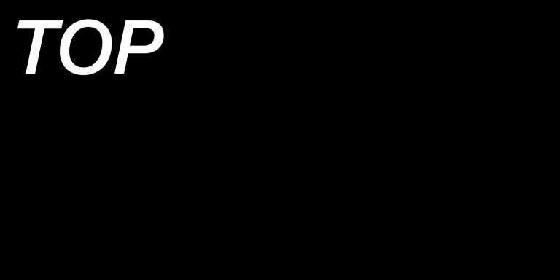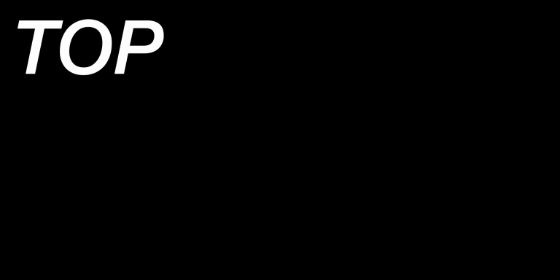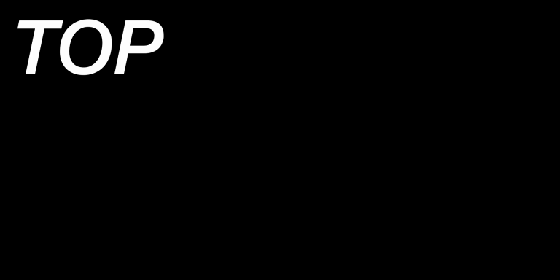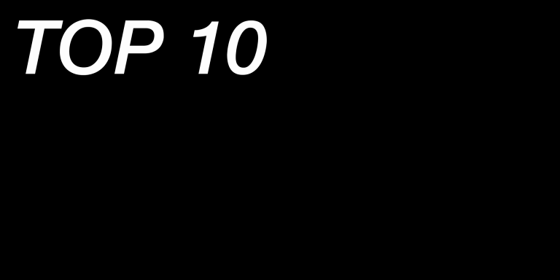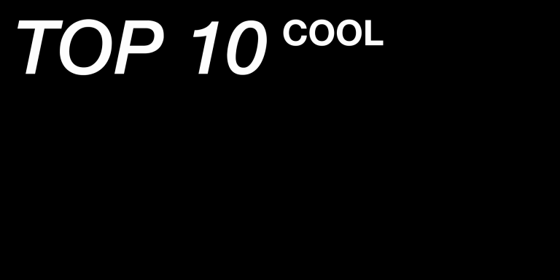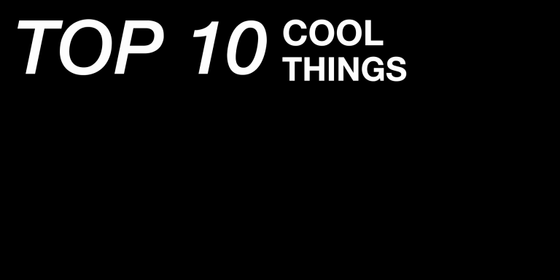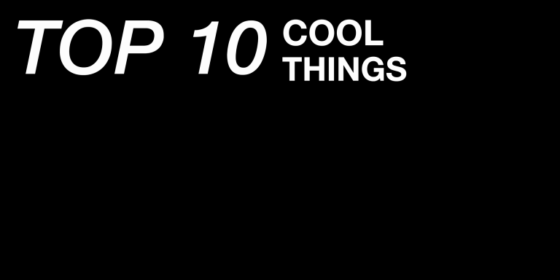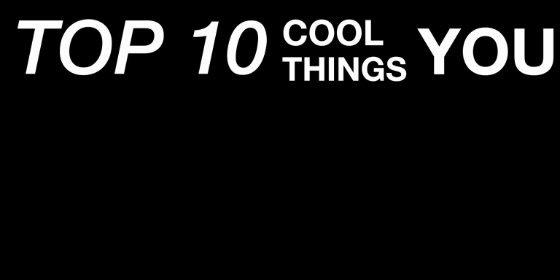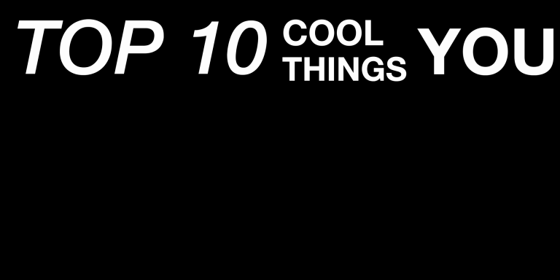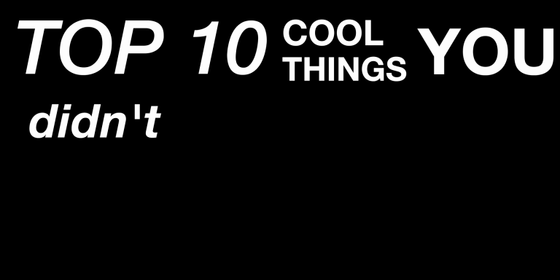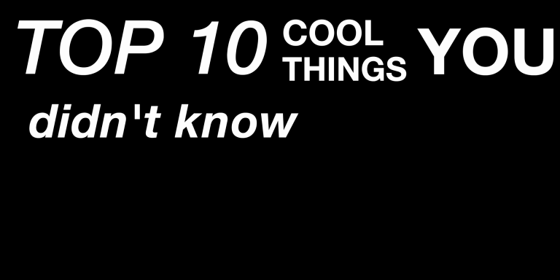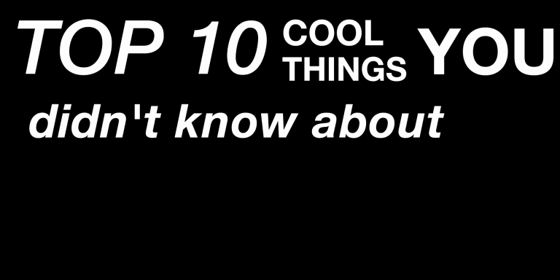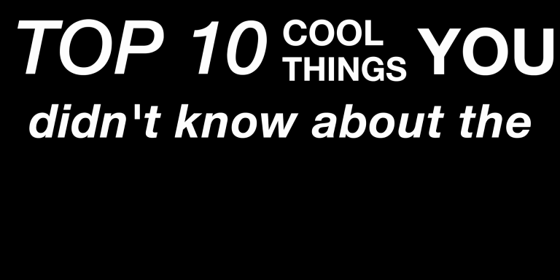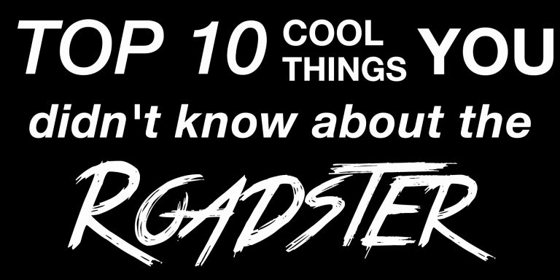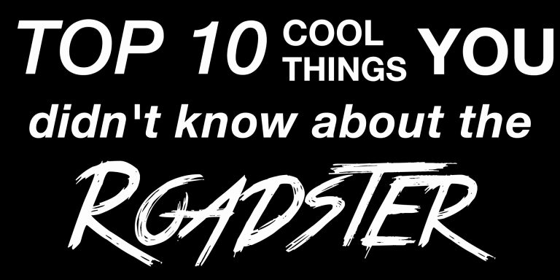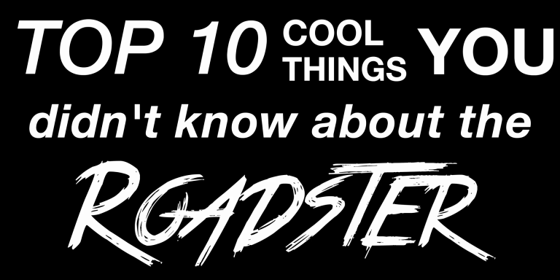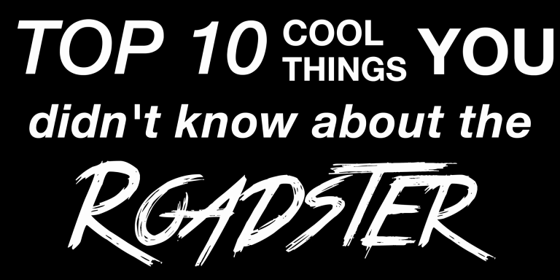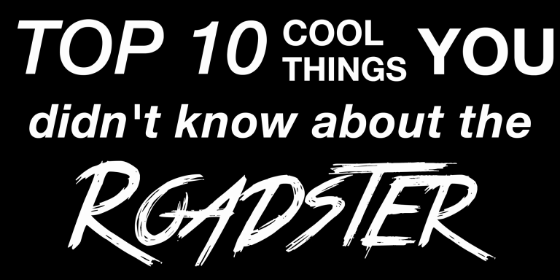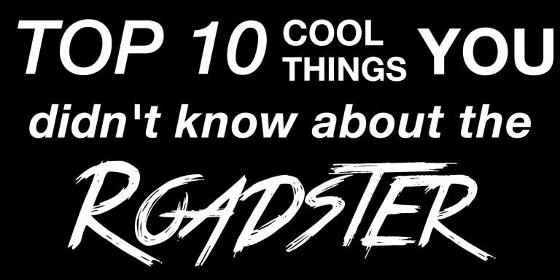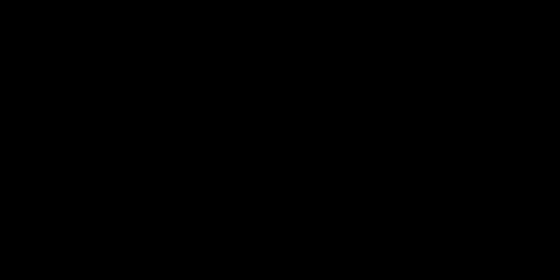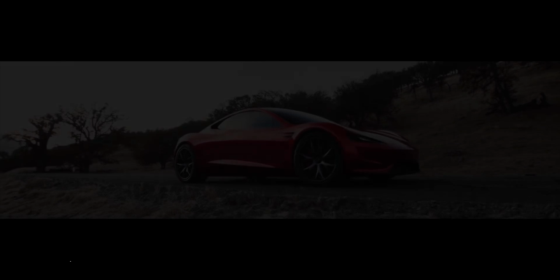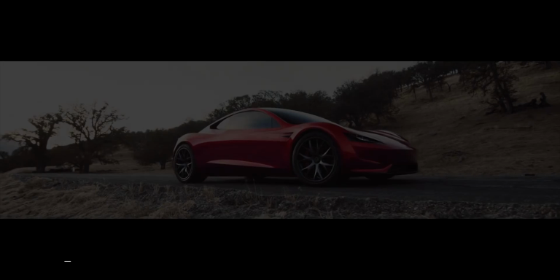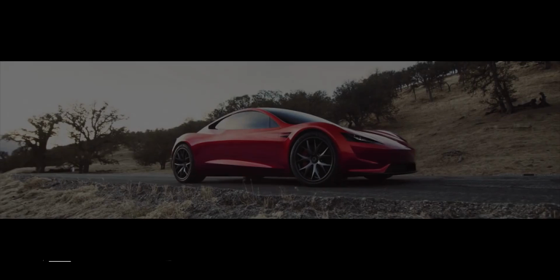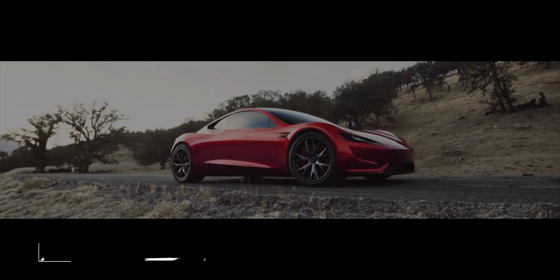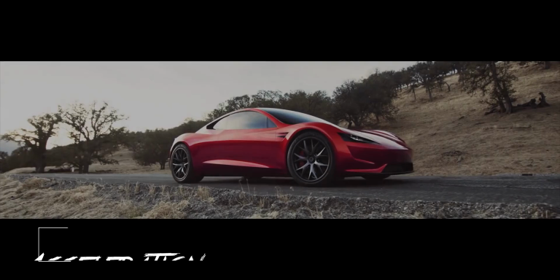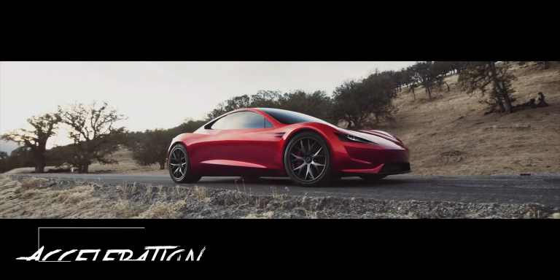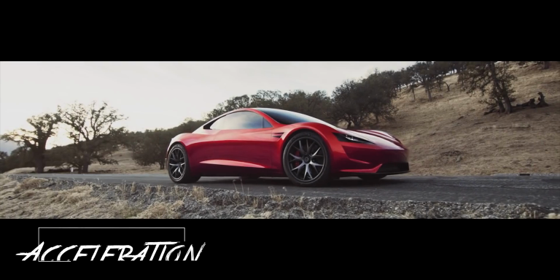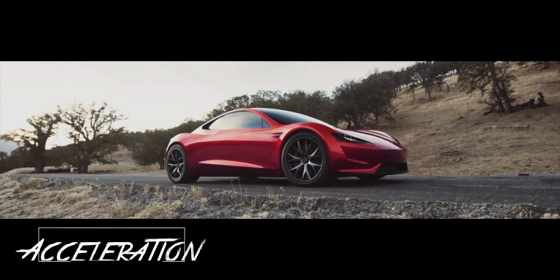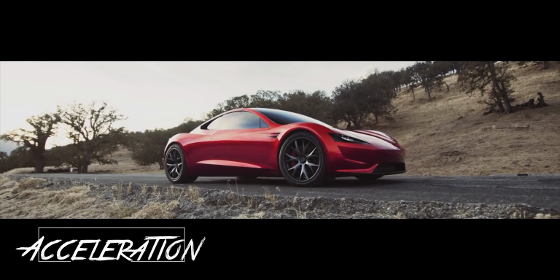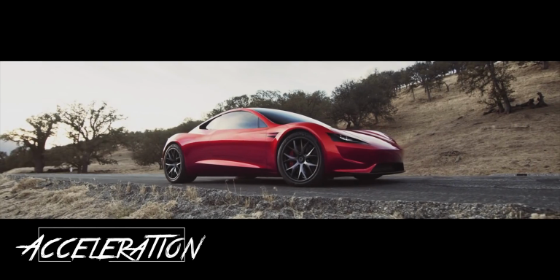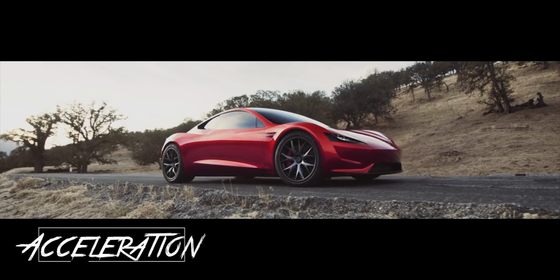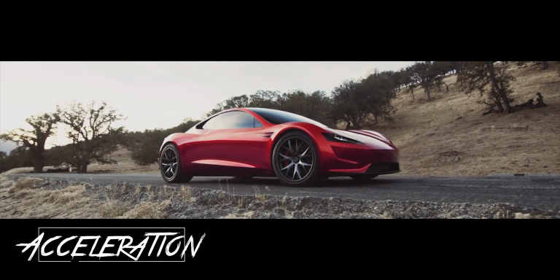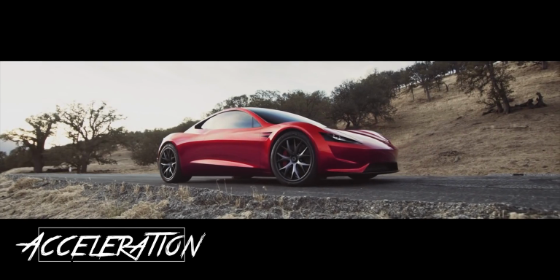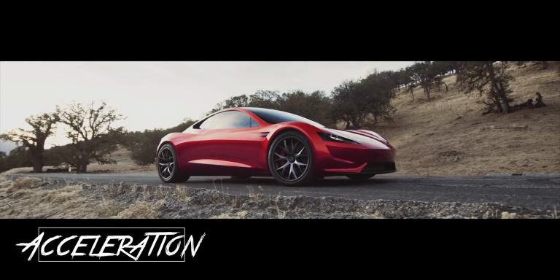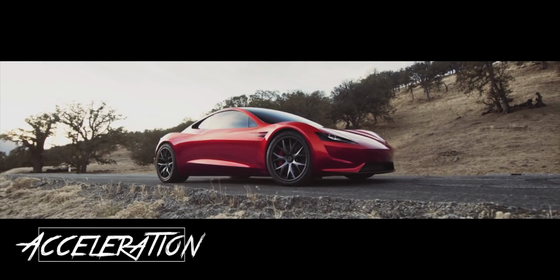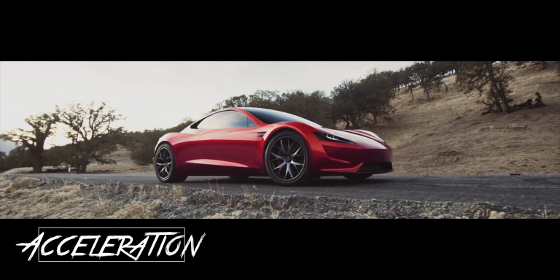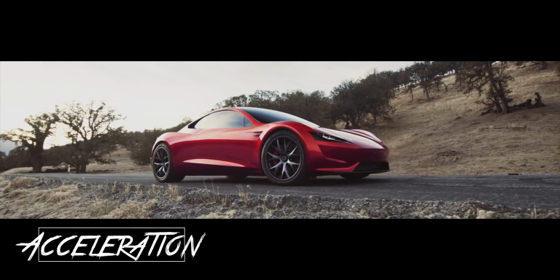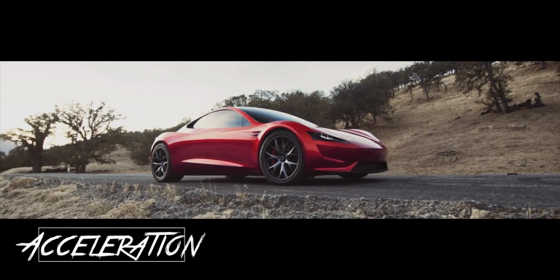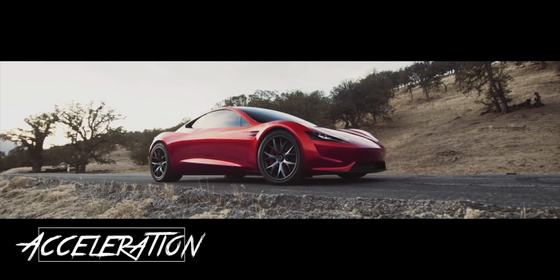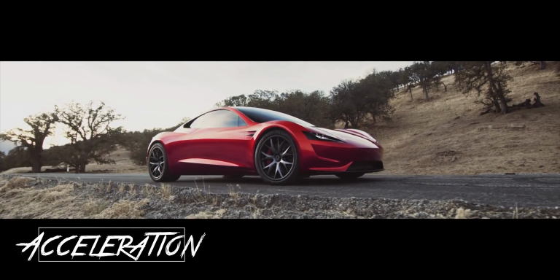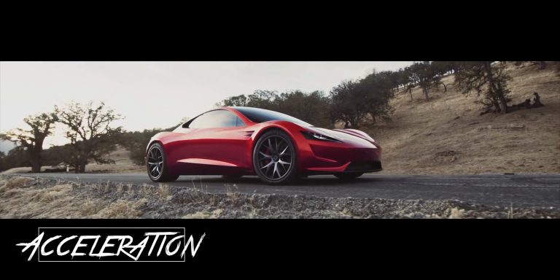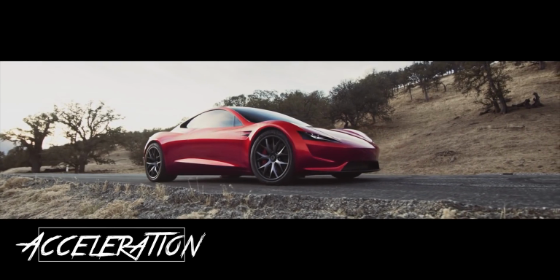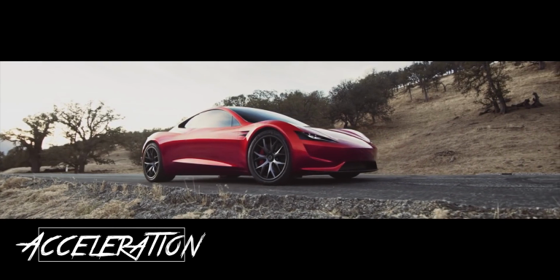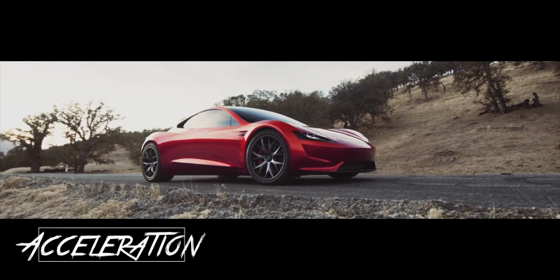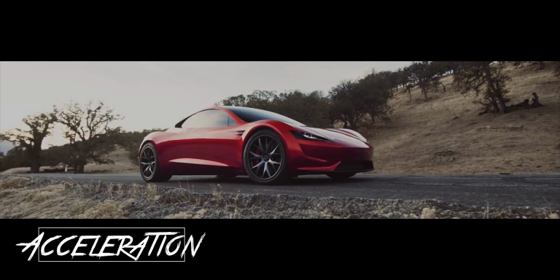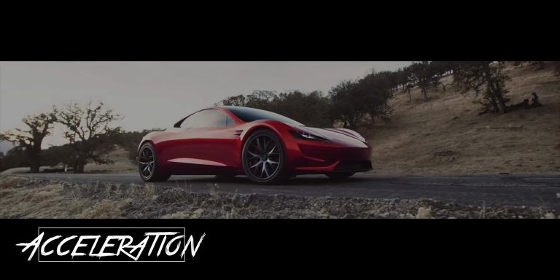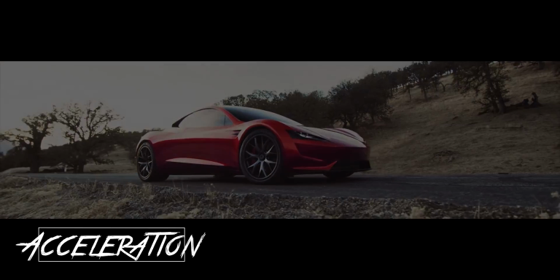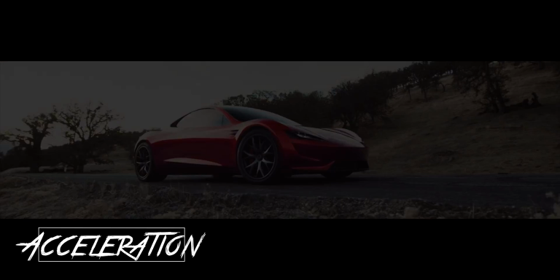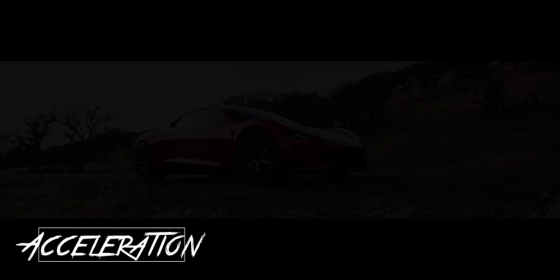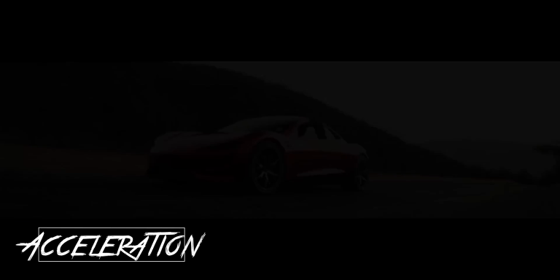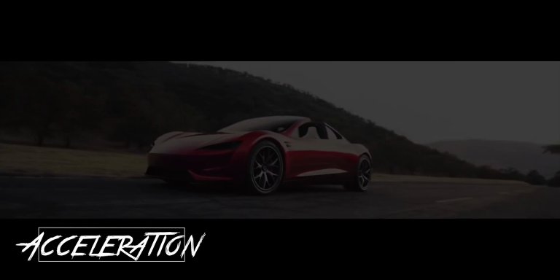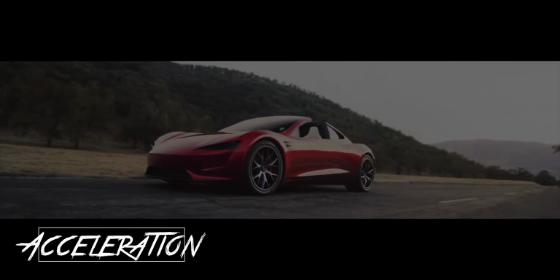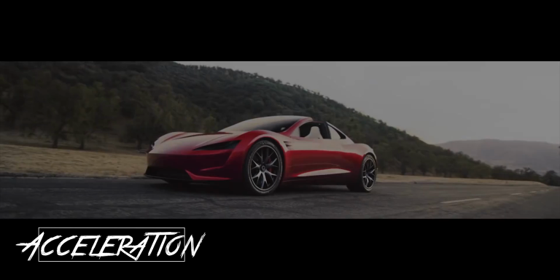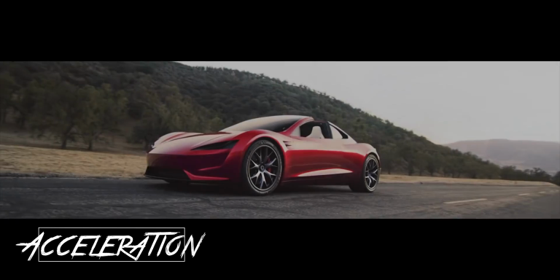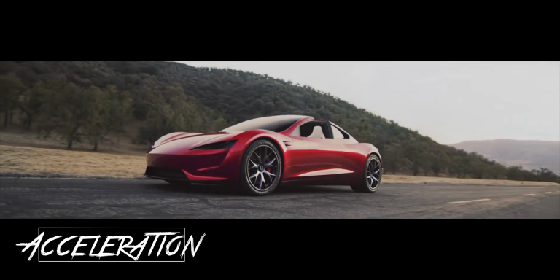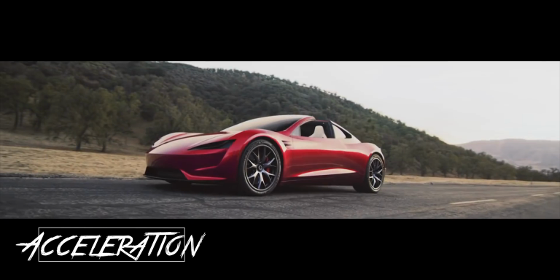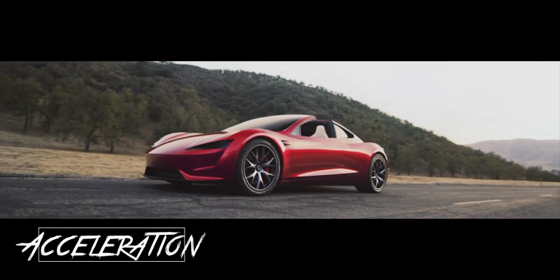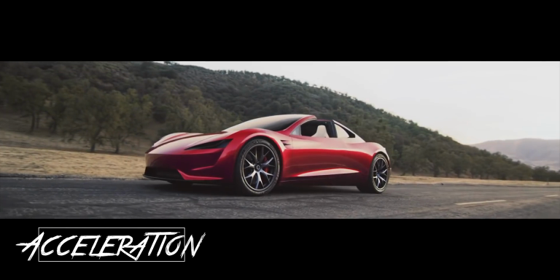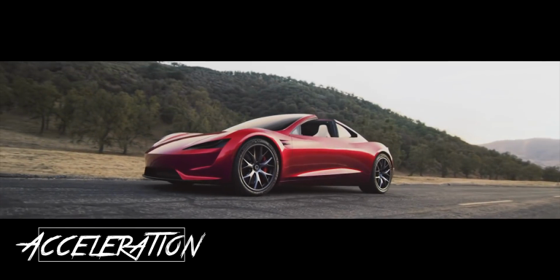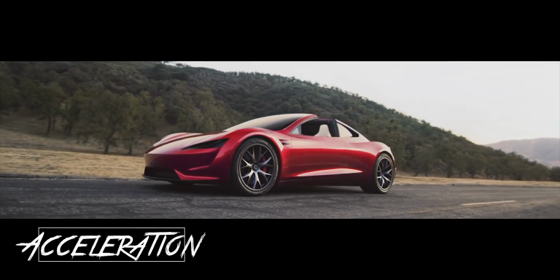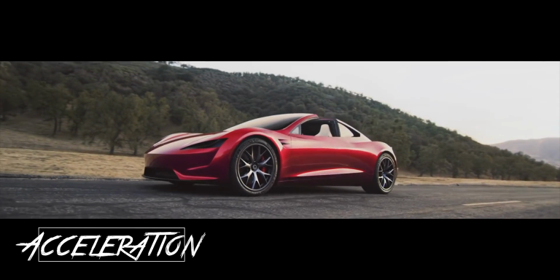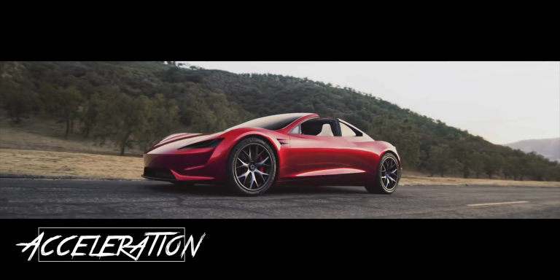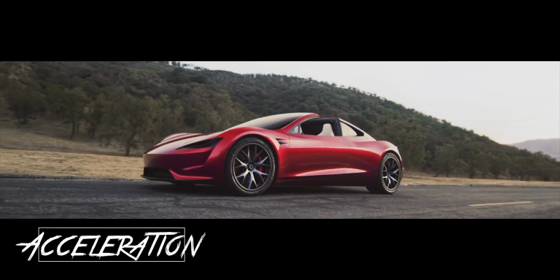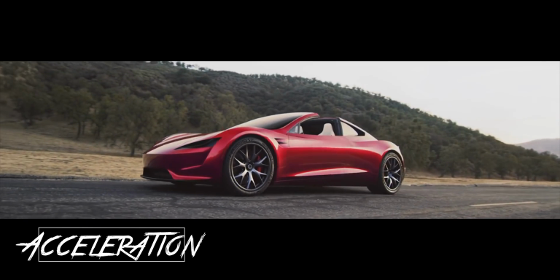Top 10 cool things you didn't know about the Roadster. Starting off with acceleration: this car can accelerate from 0 to 60 in about 1.9 seconds.